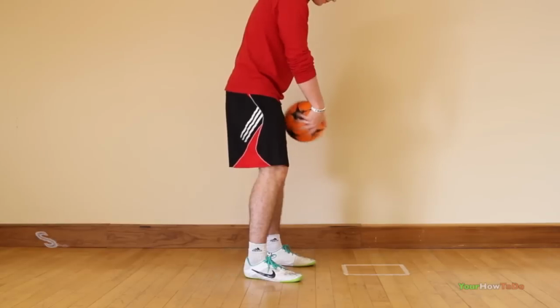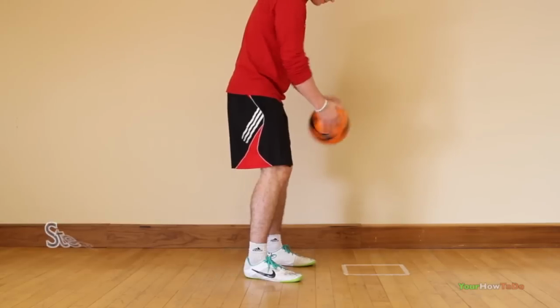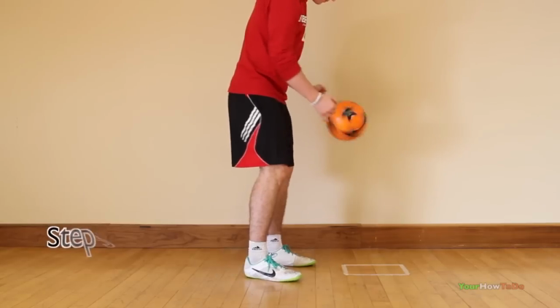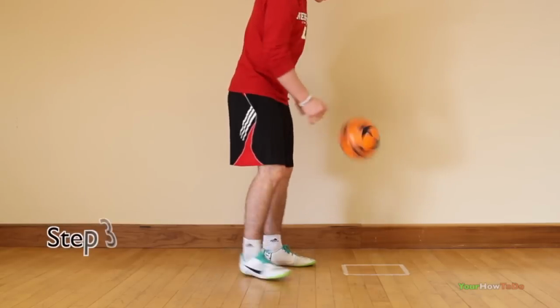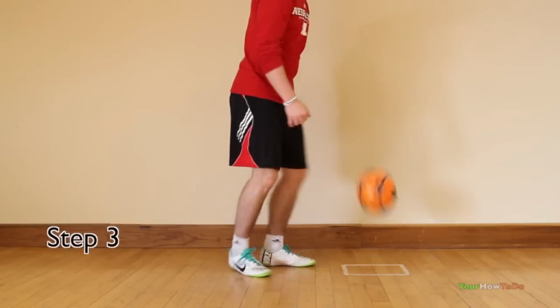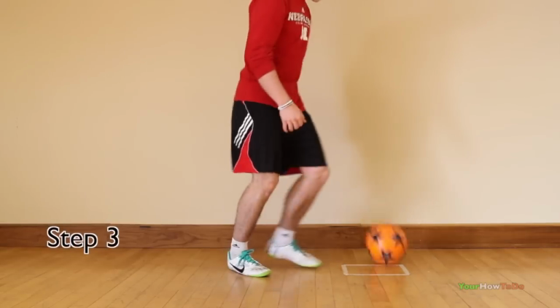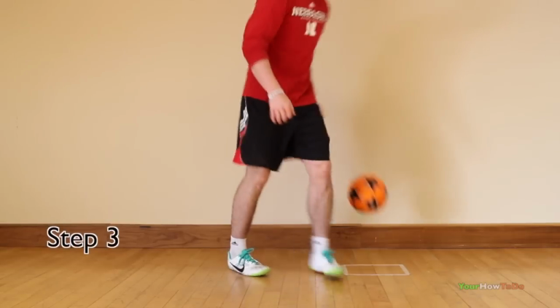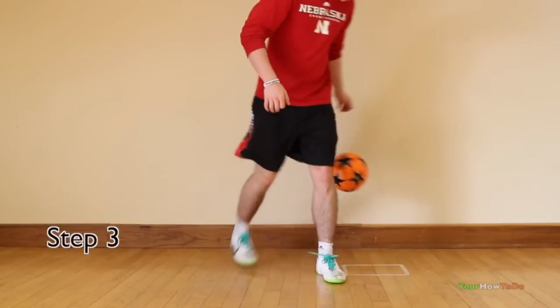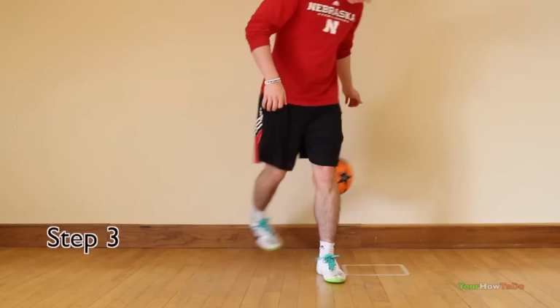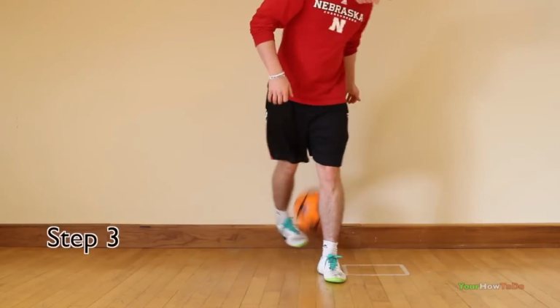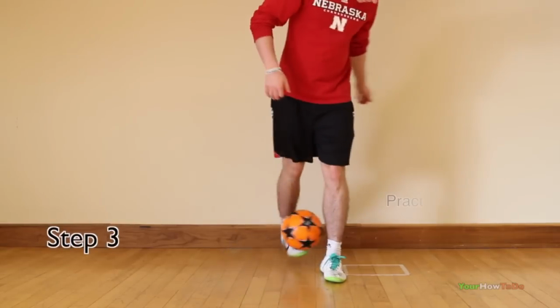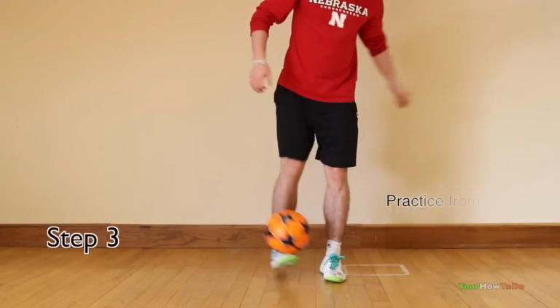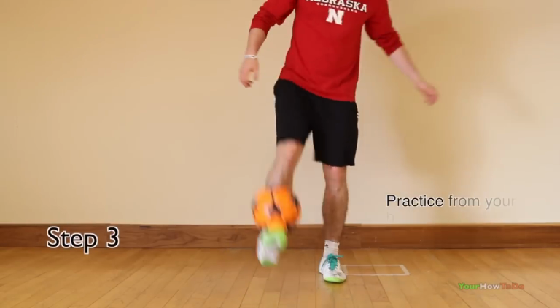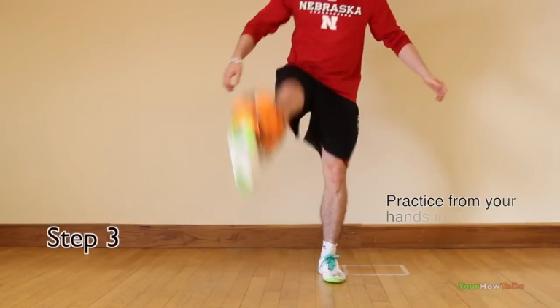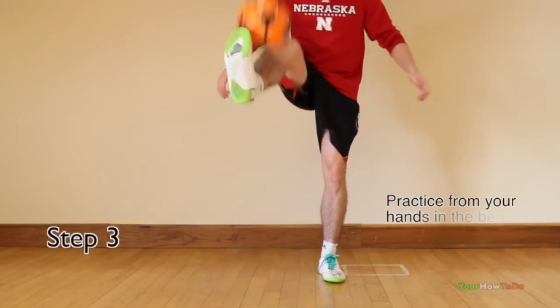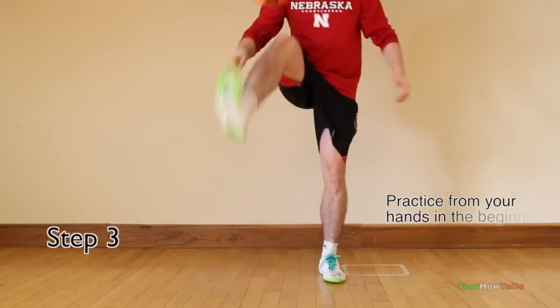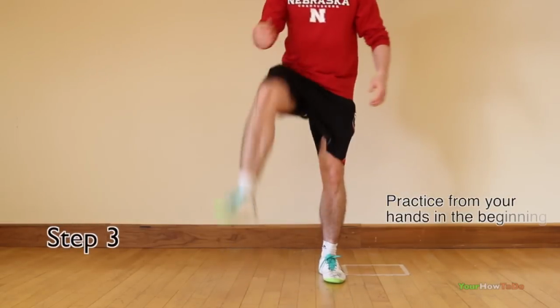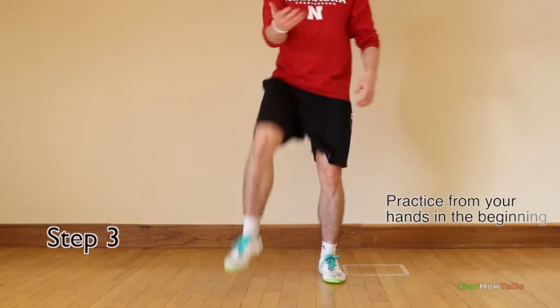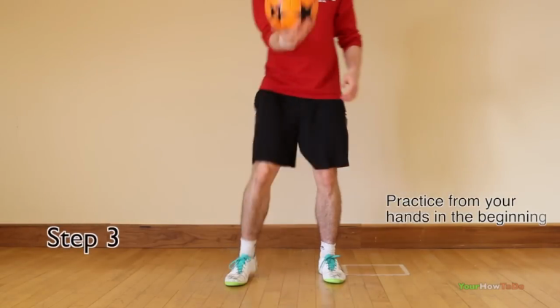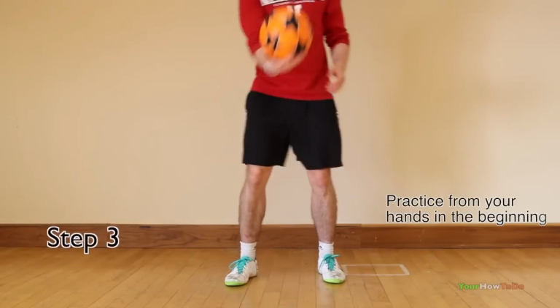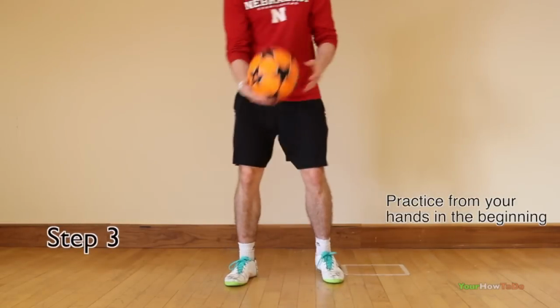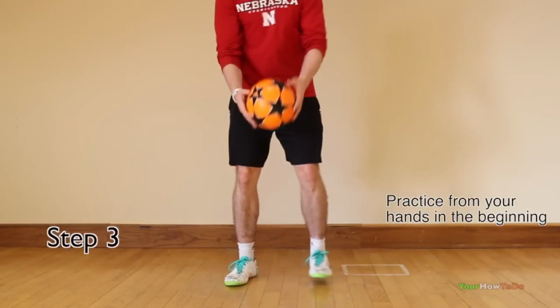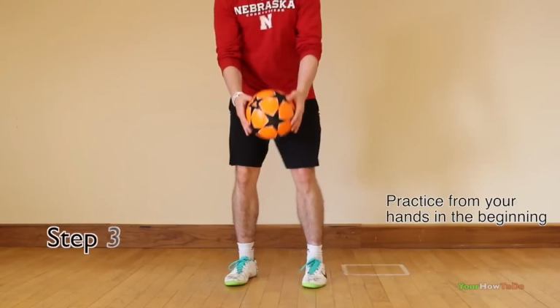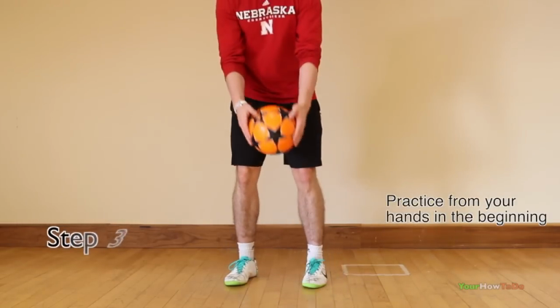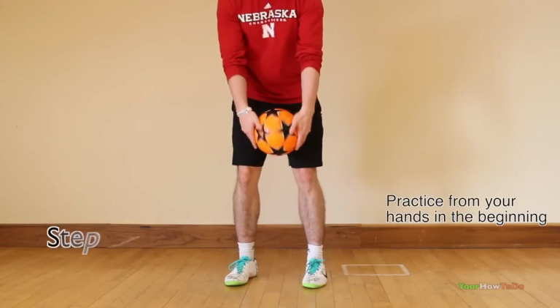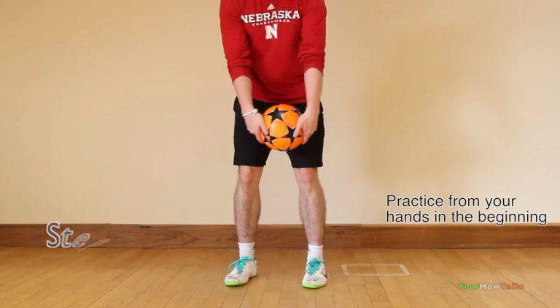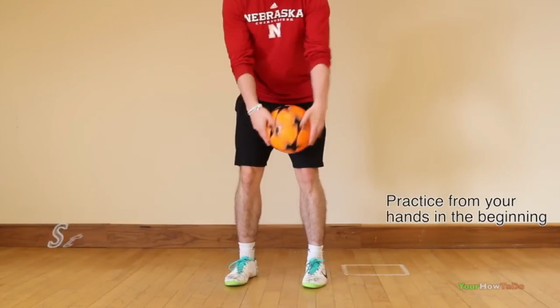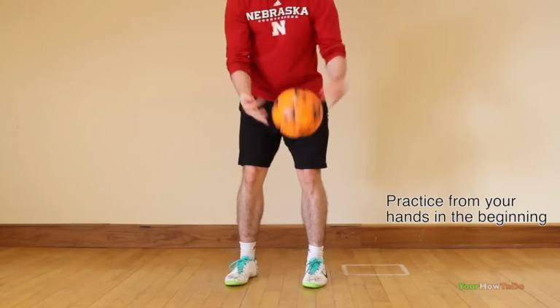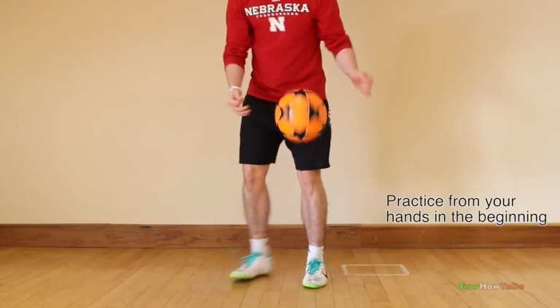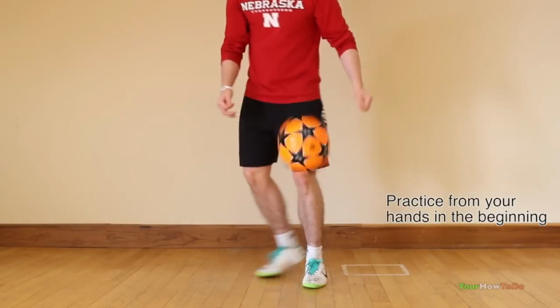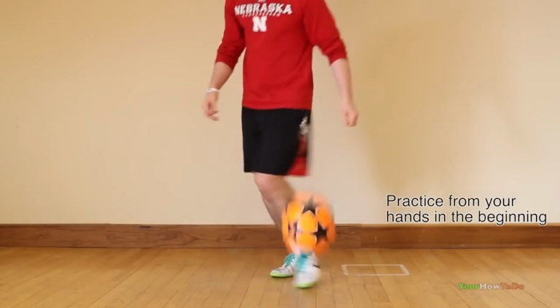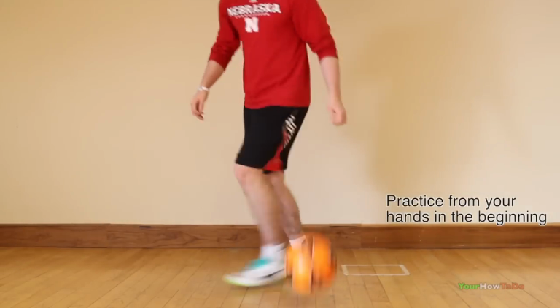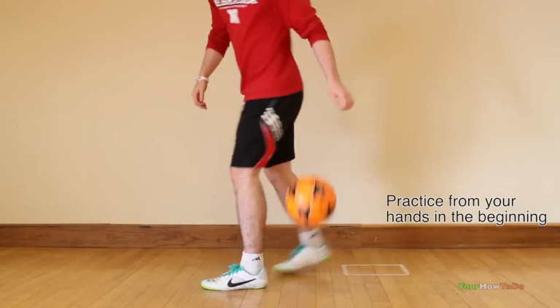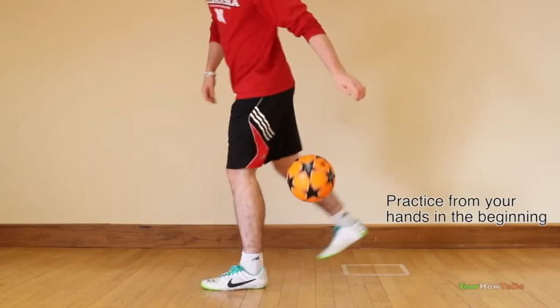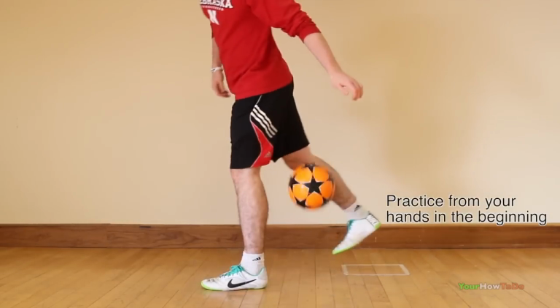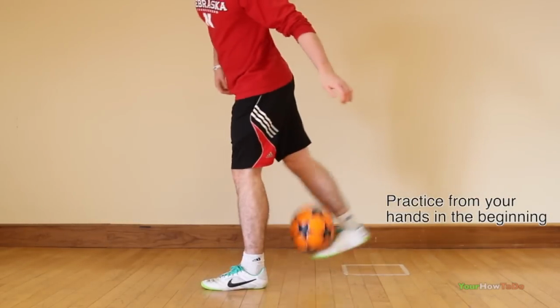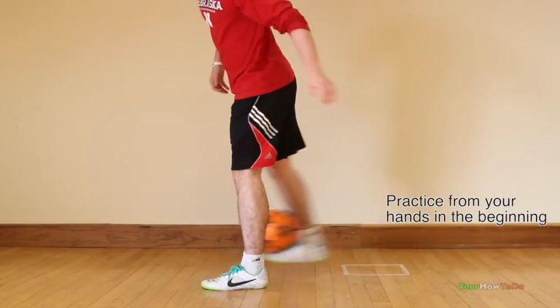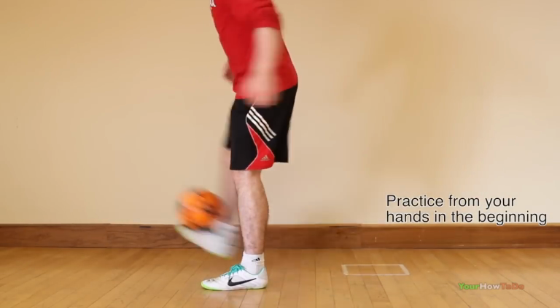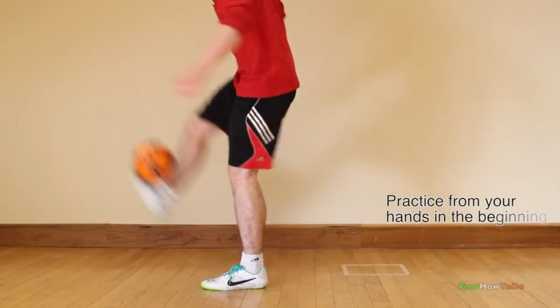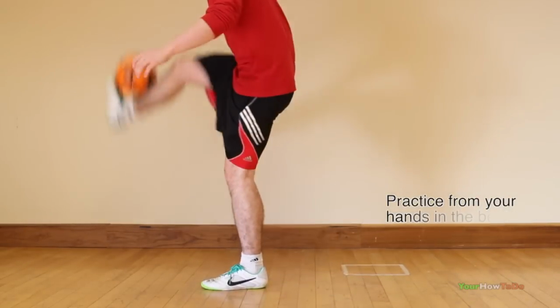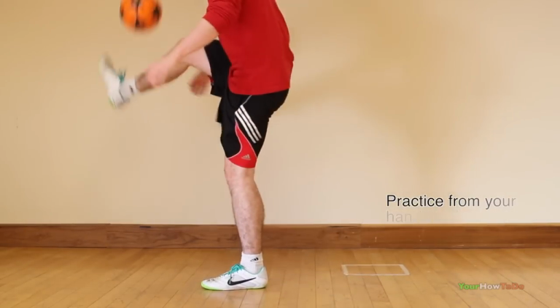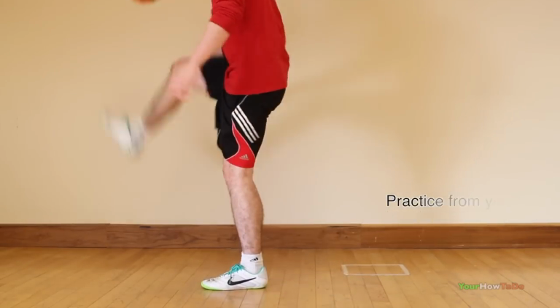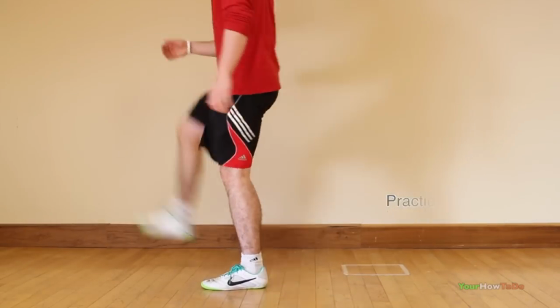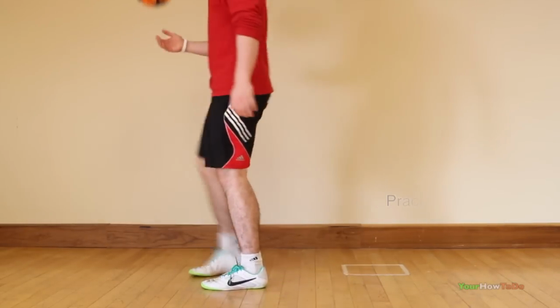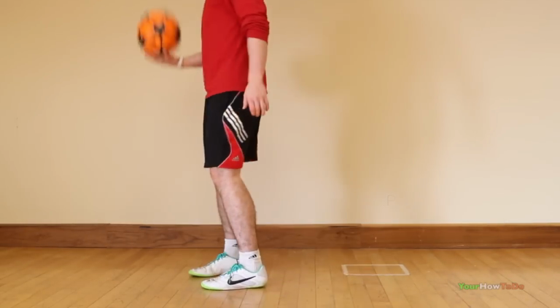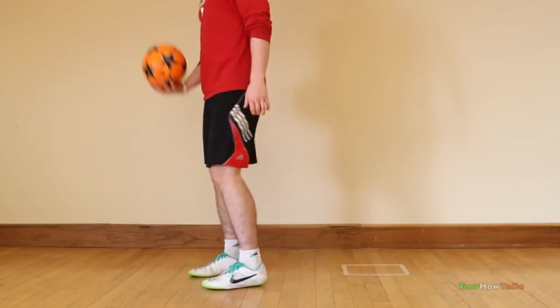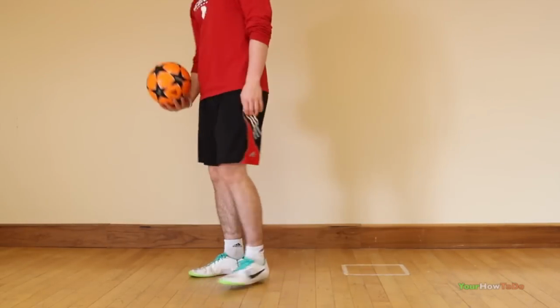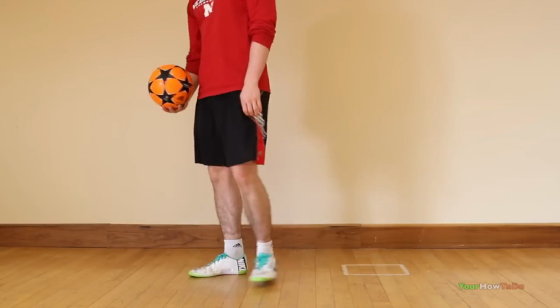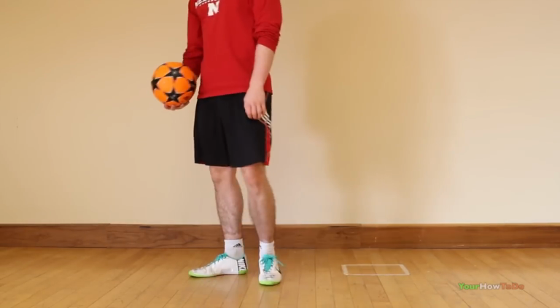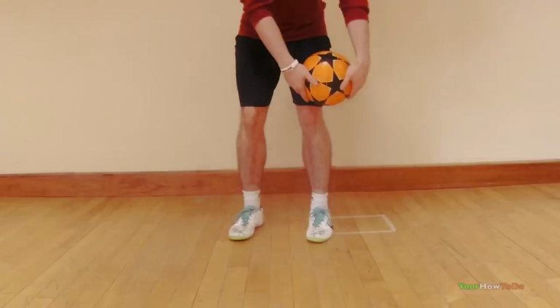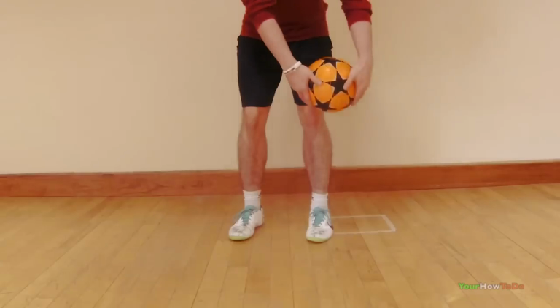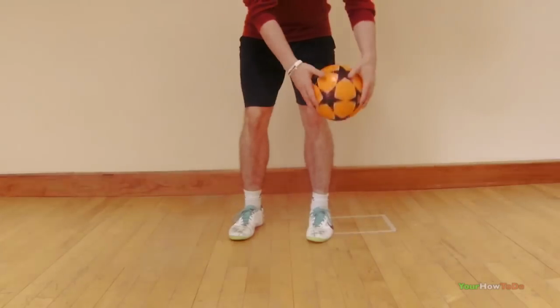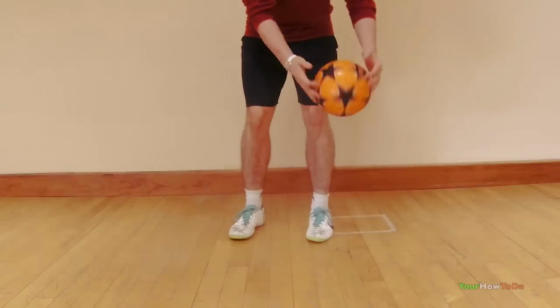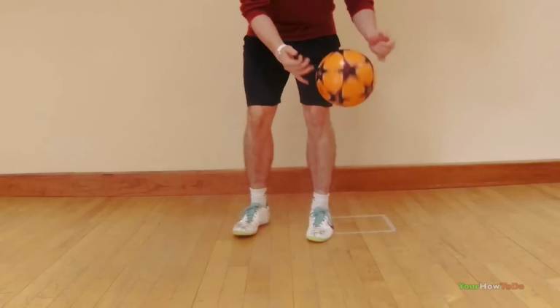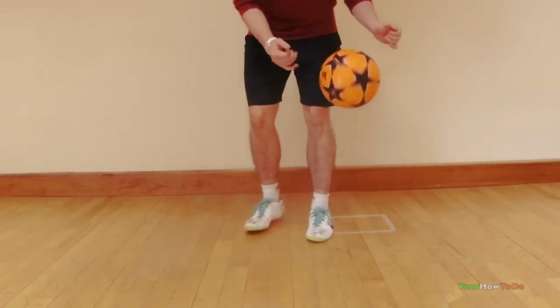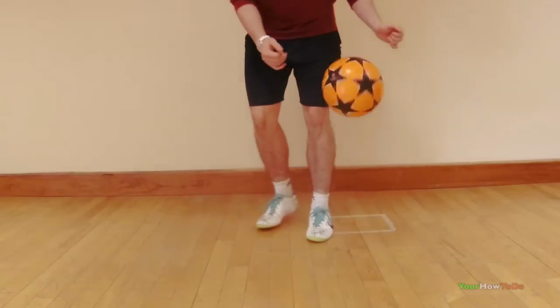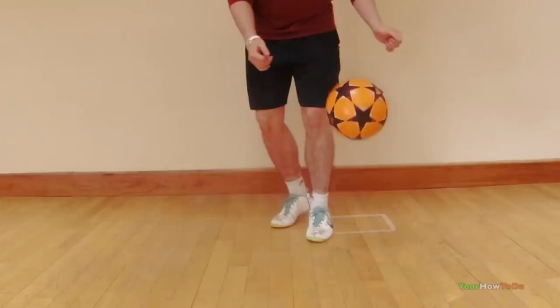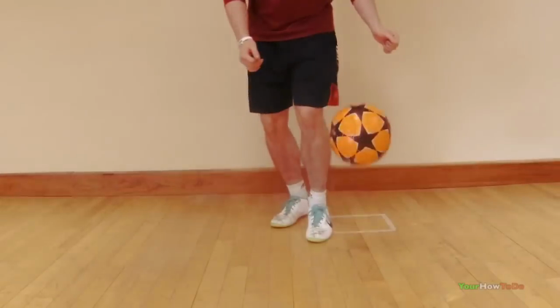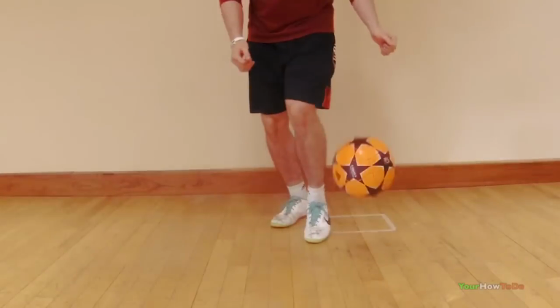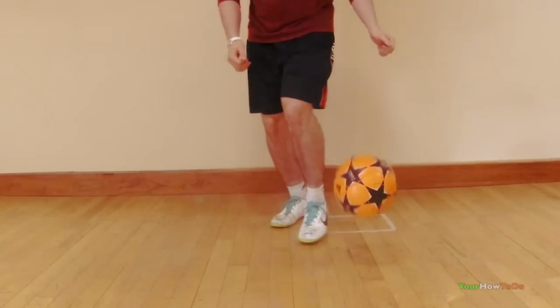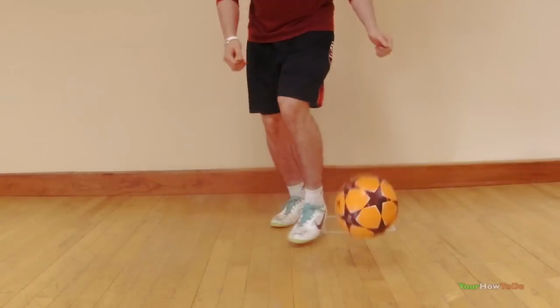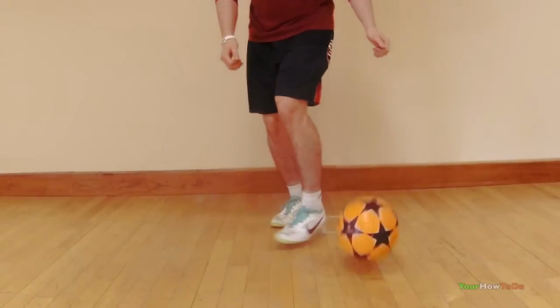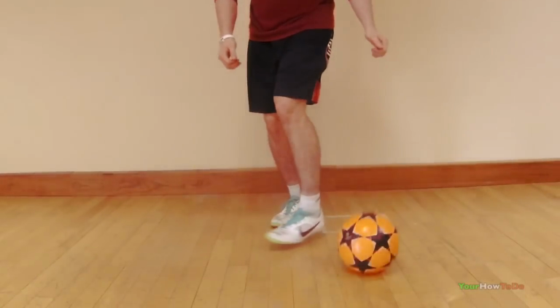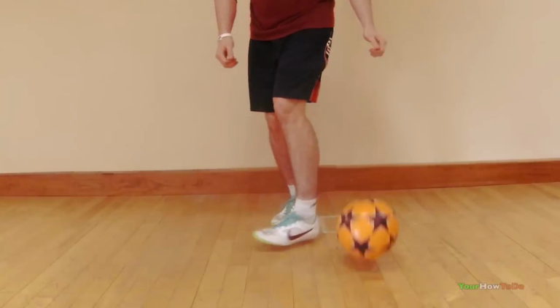From your hands, drop the ball with some backspin and practice the scooping motion. A key tip is to have your foot in the foot stall position as you scoop the ball.